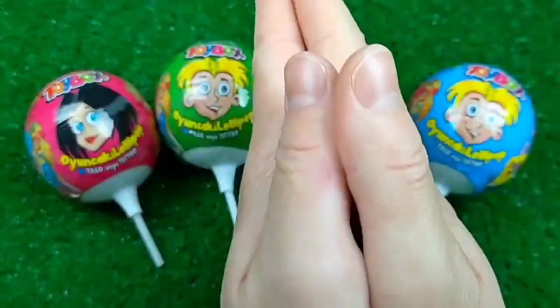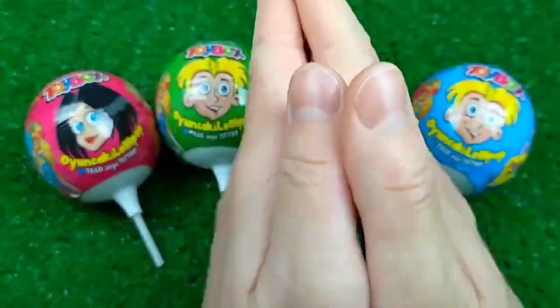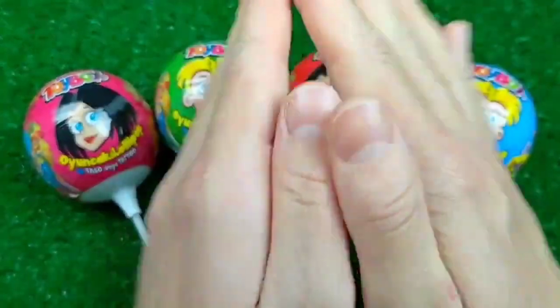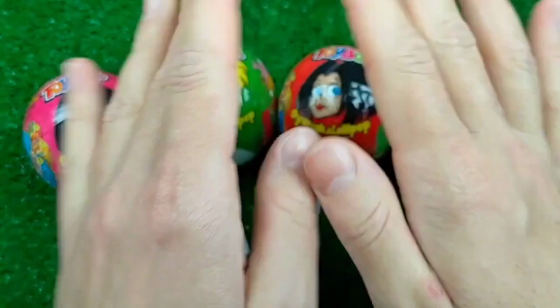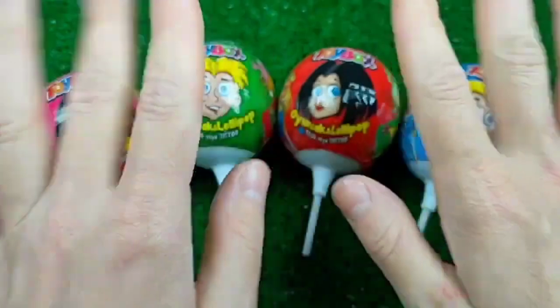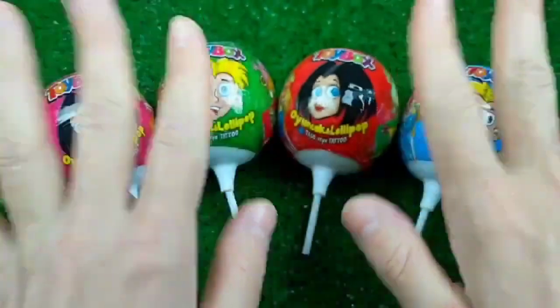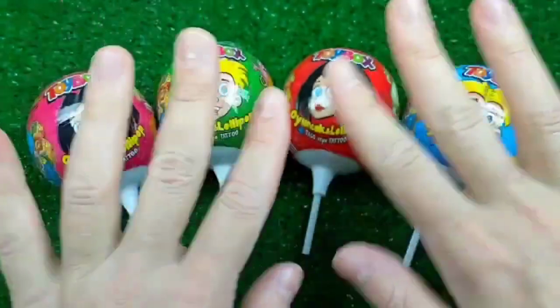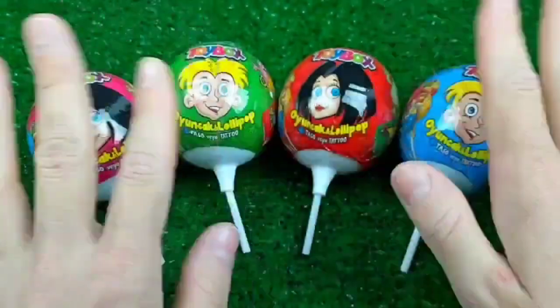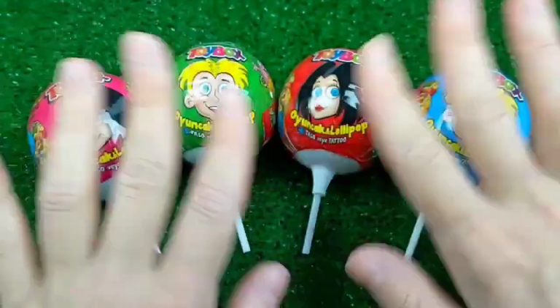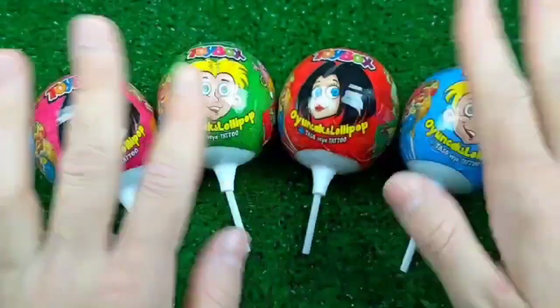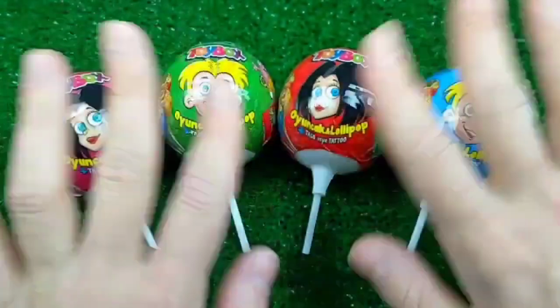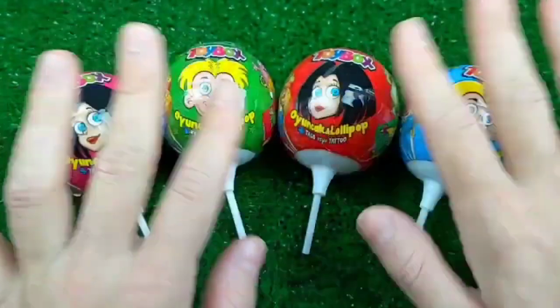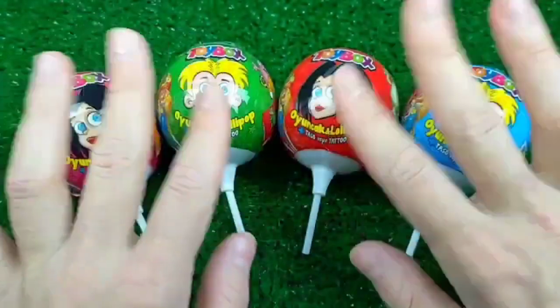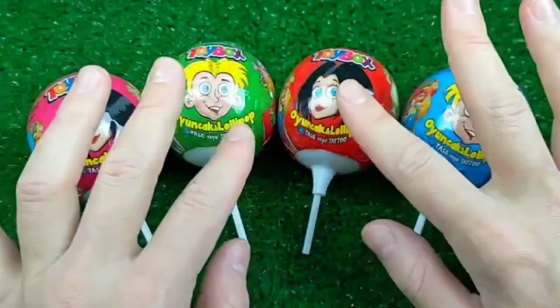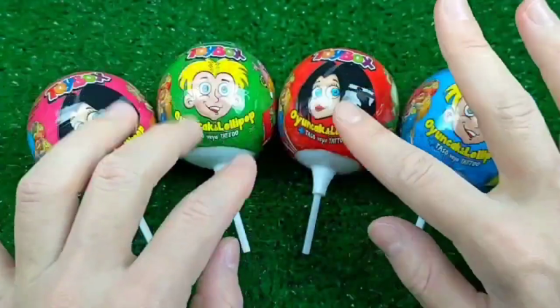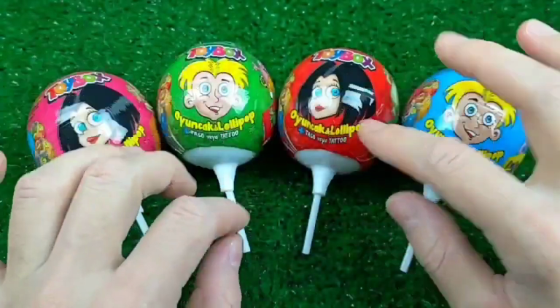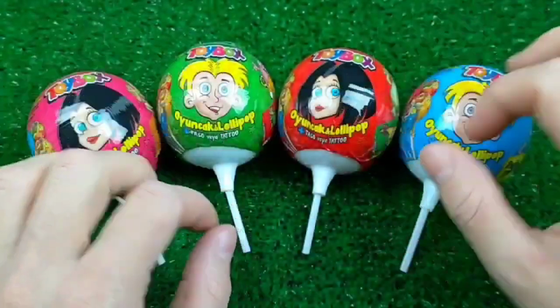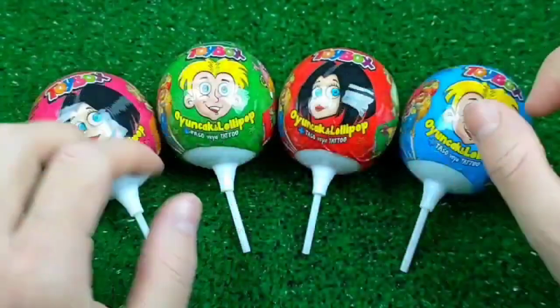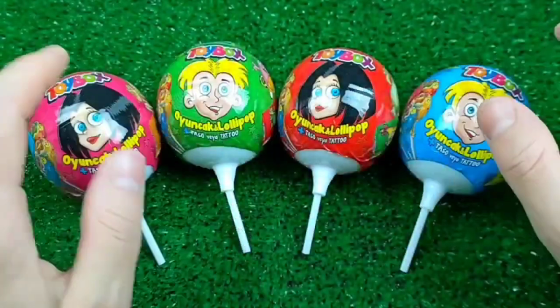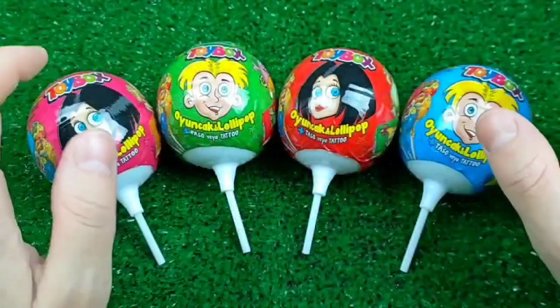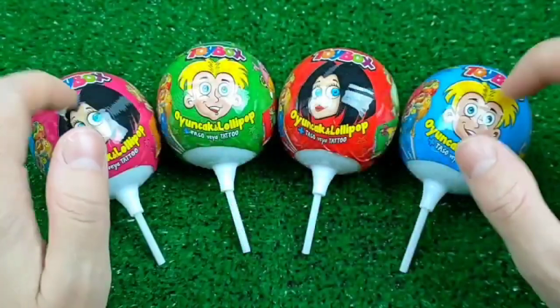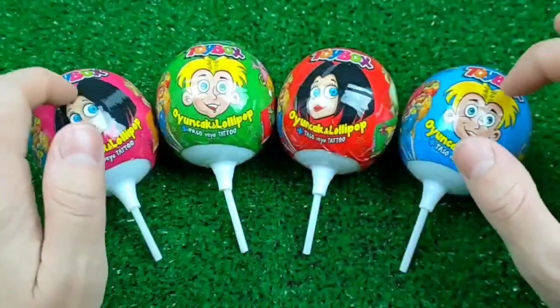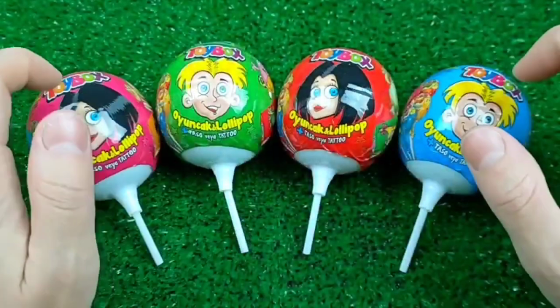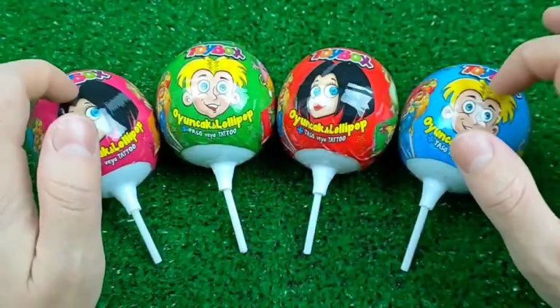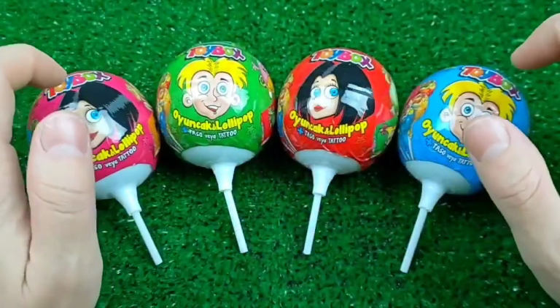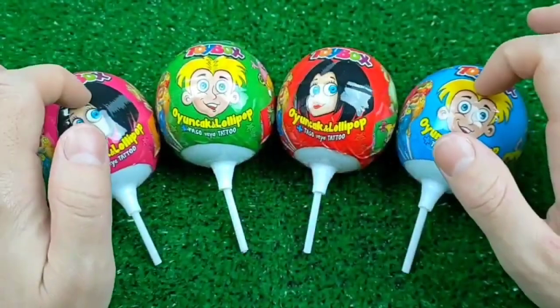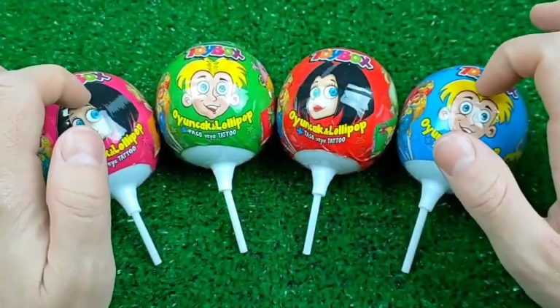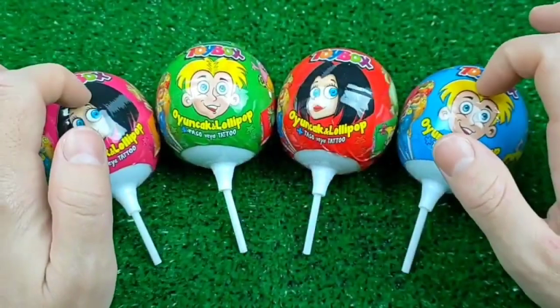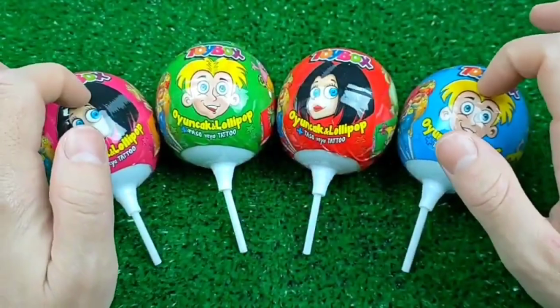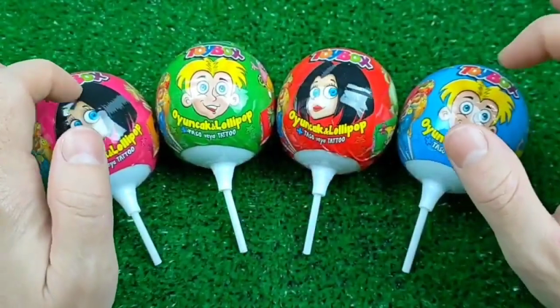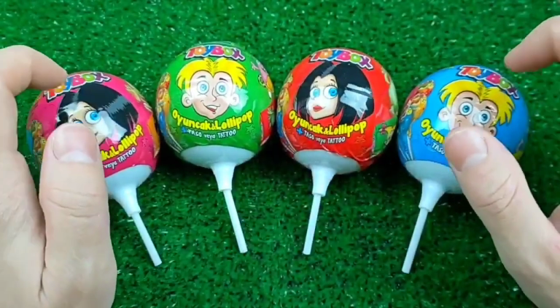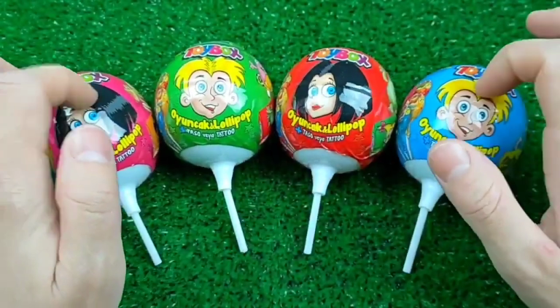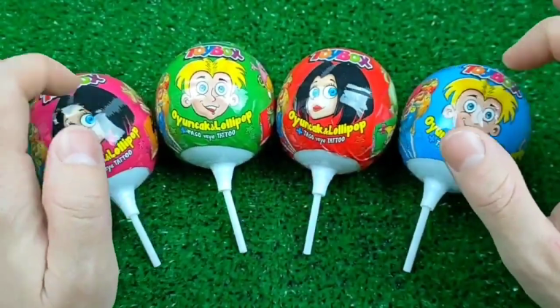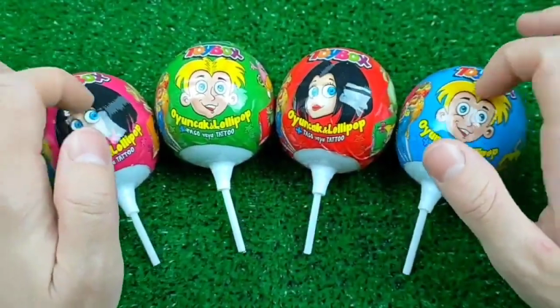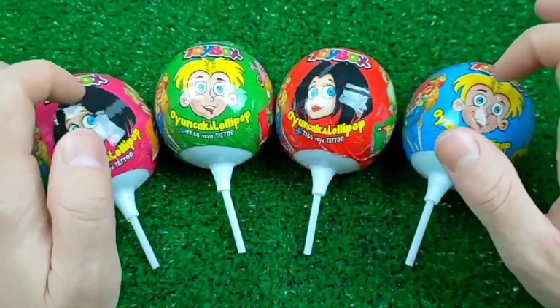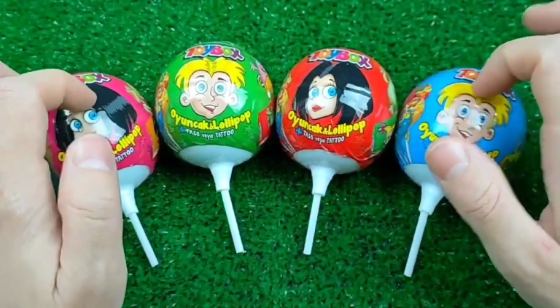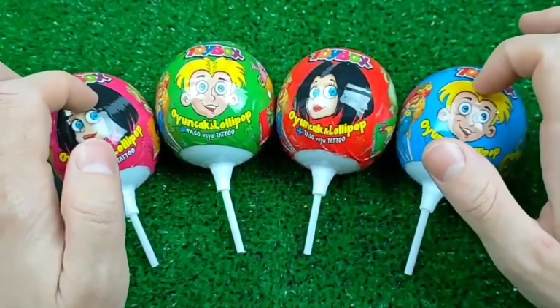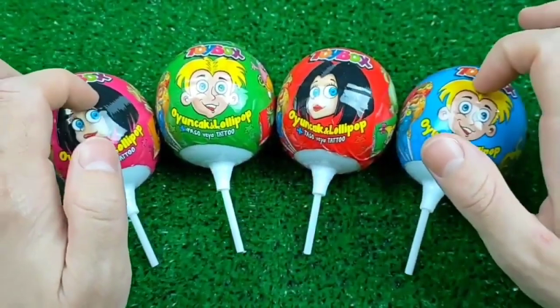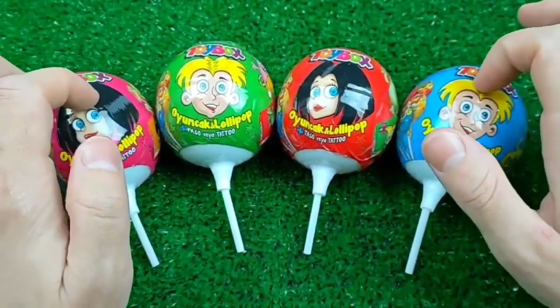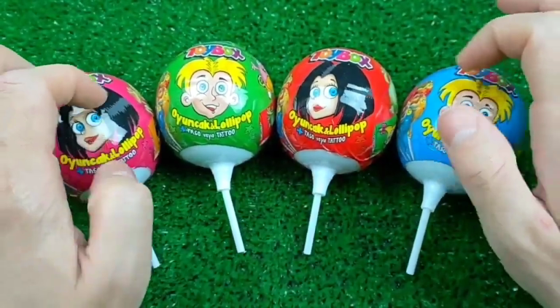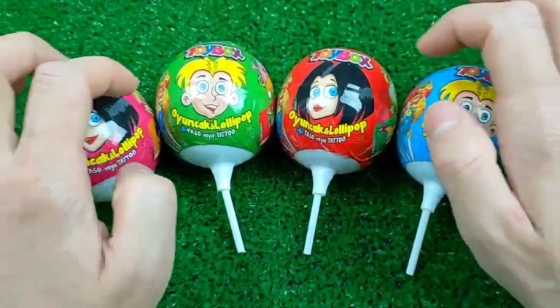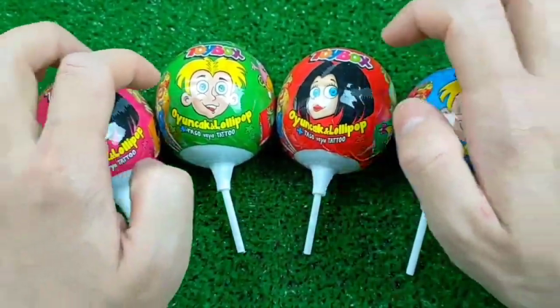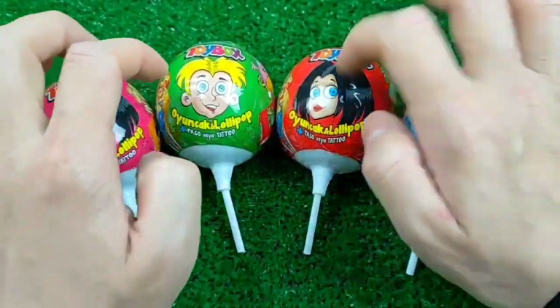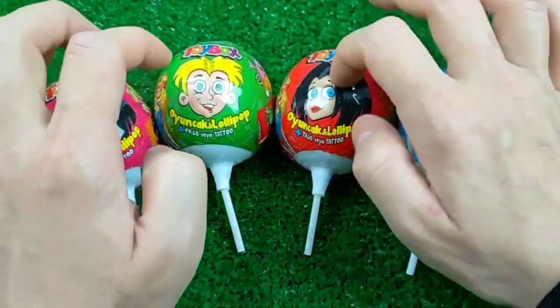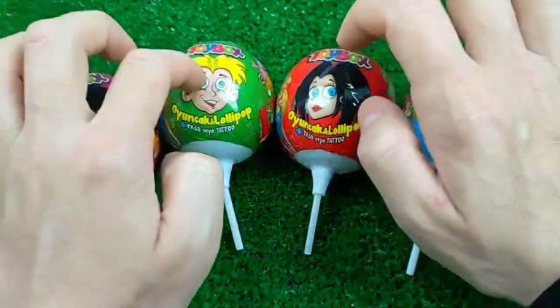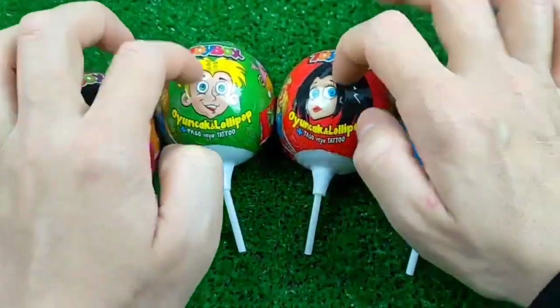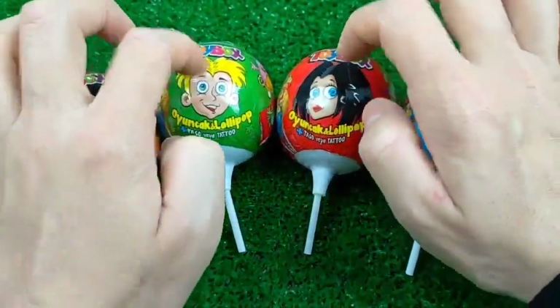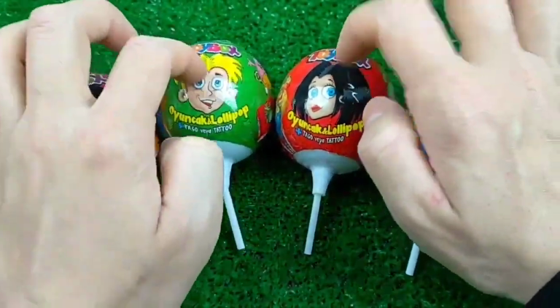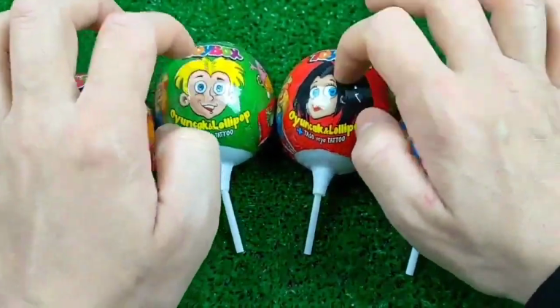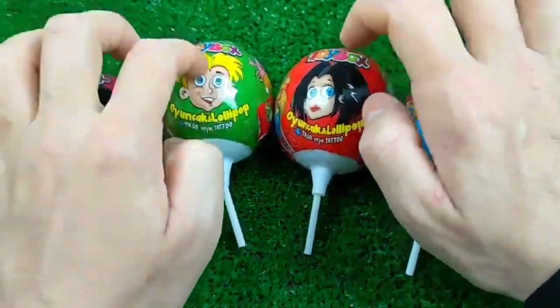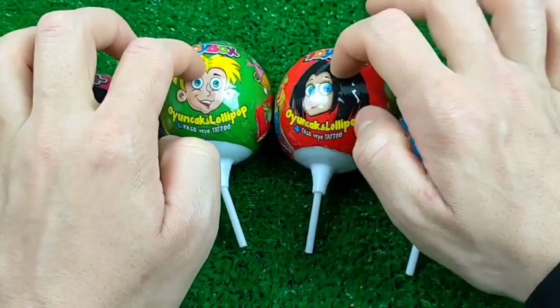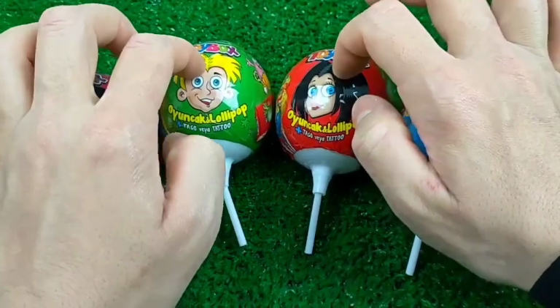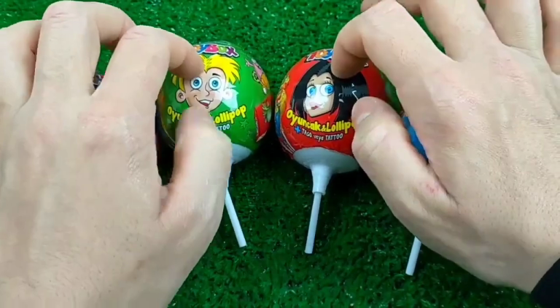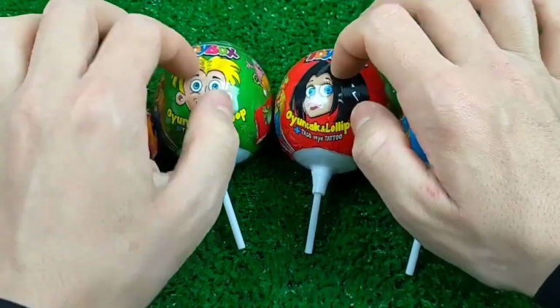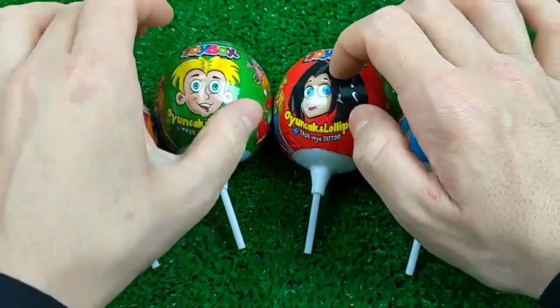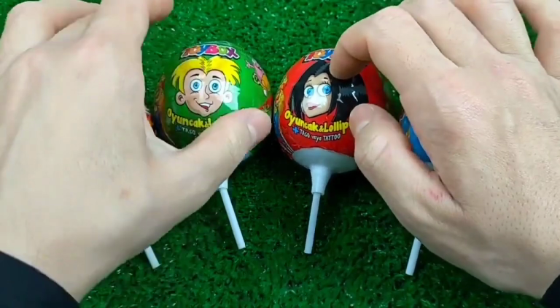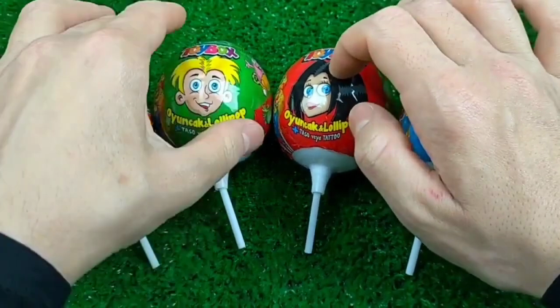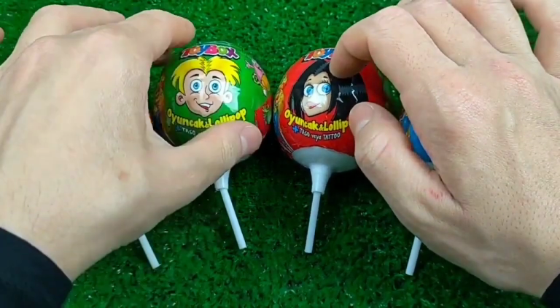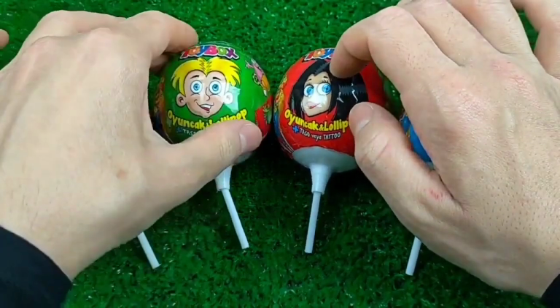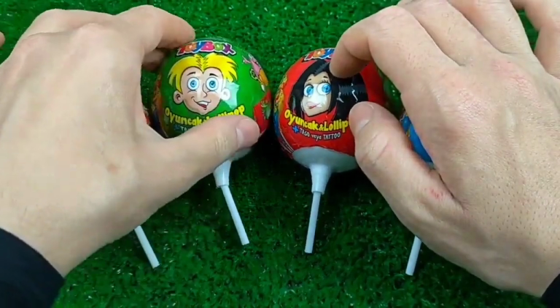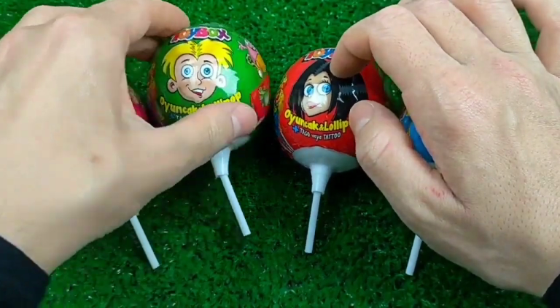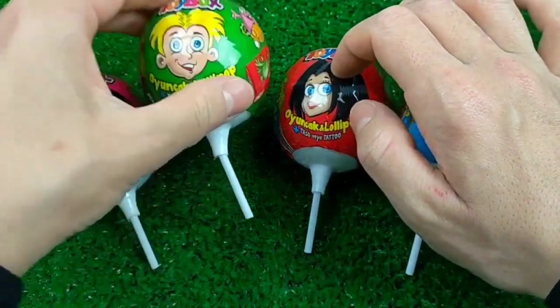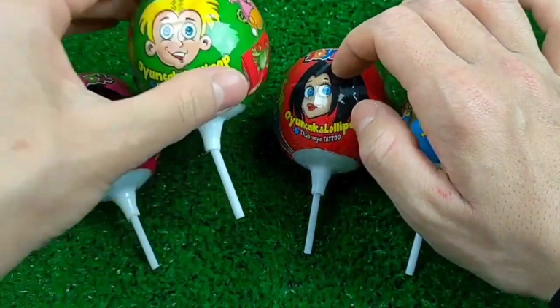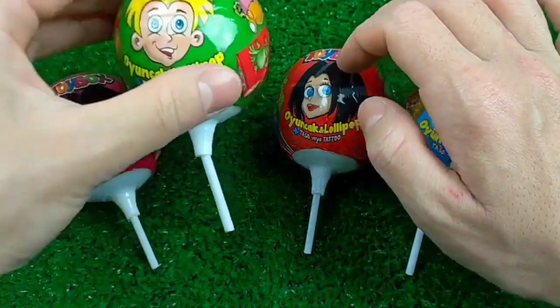I'm going to go ahead and put the heat on the side. I'm going to go ahead and put it in the middle. Let's take a look.